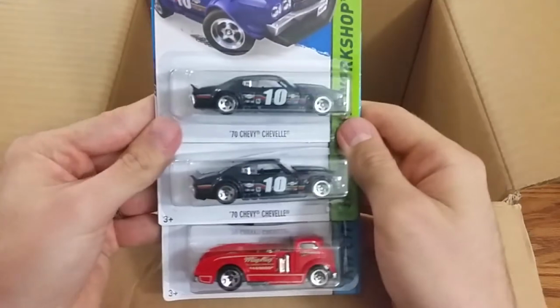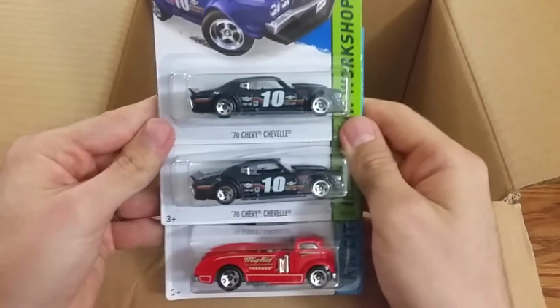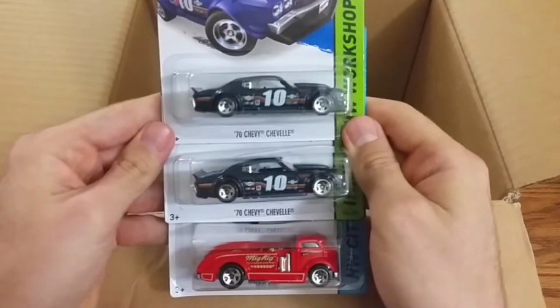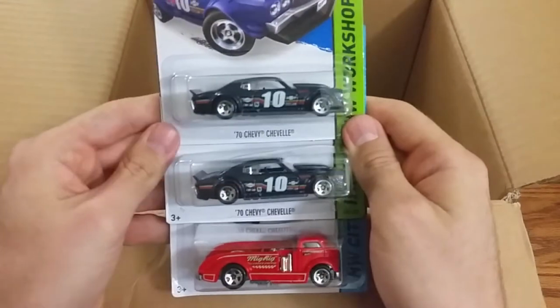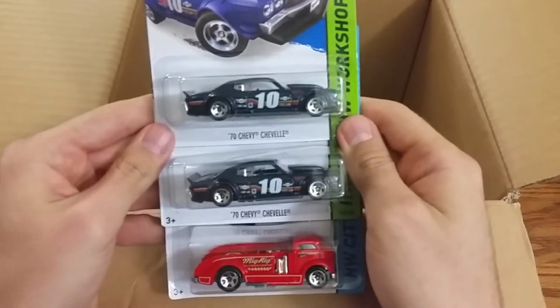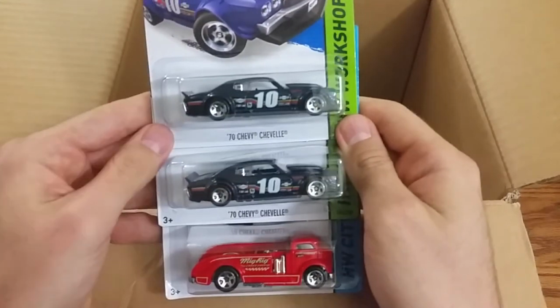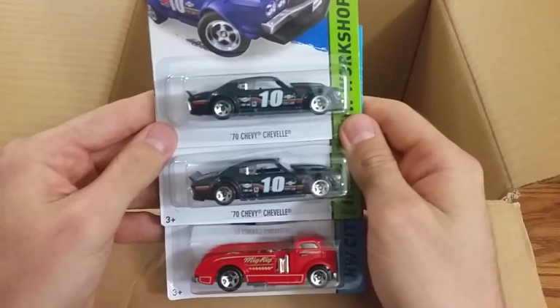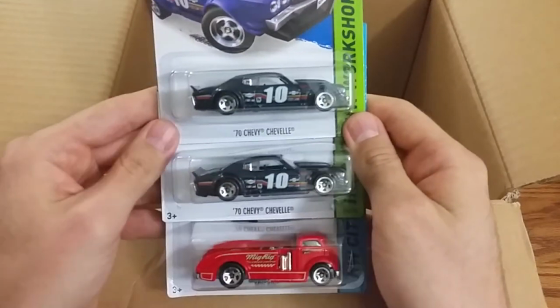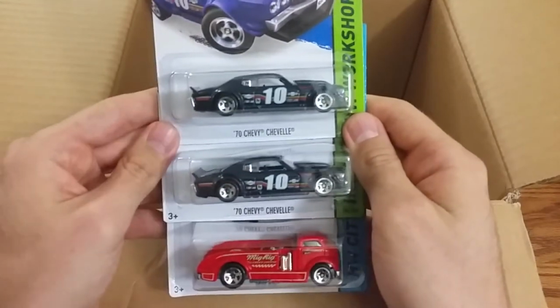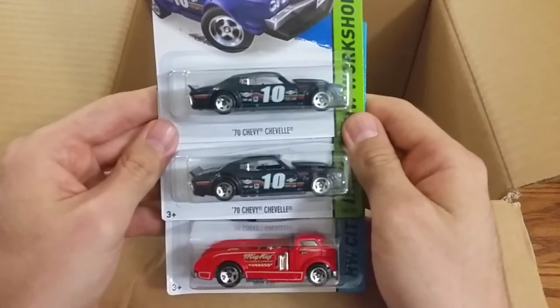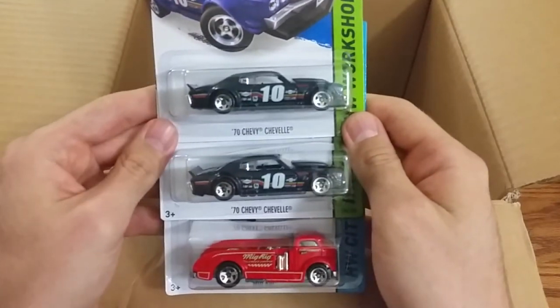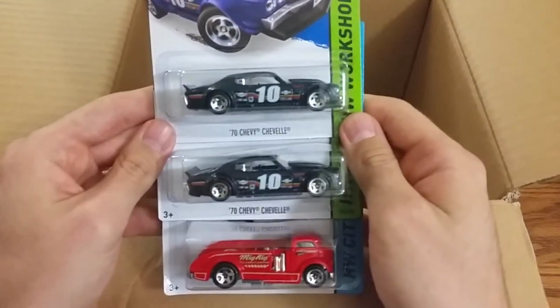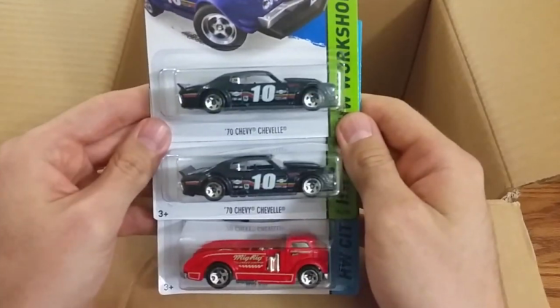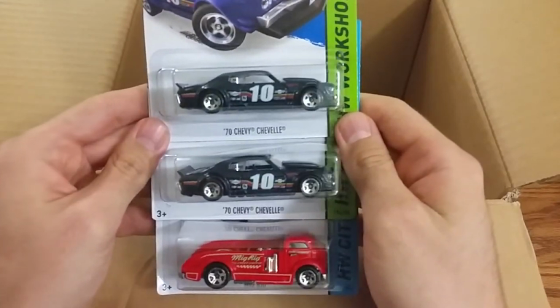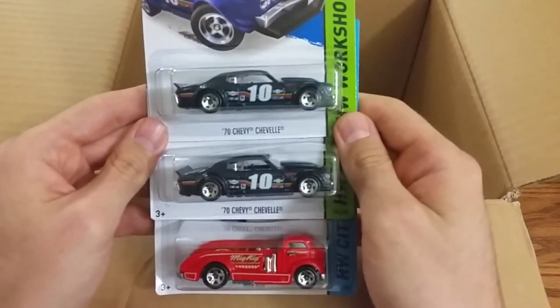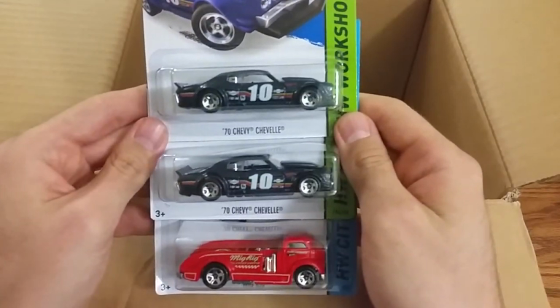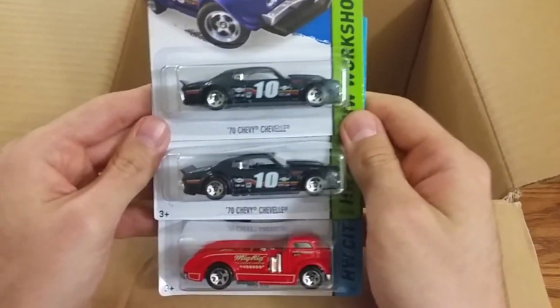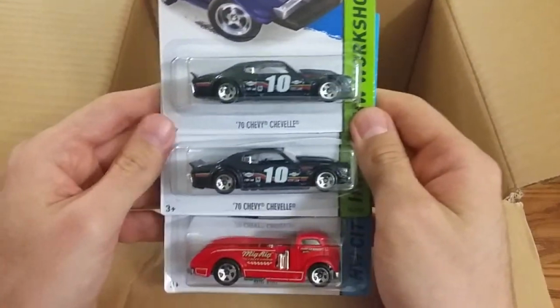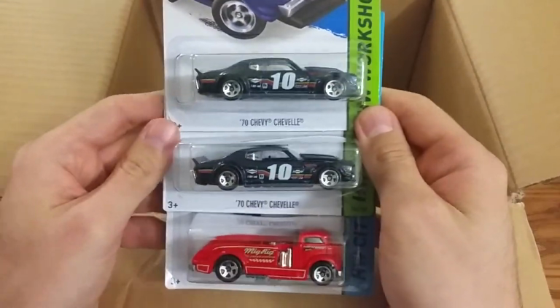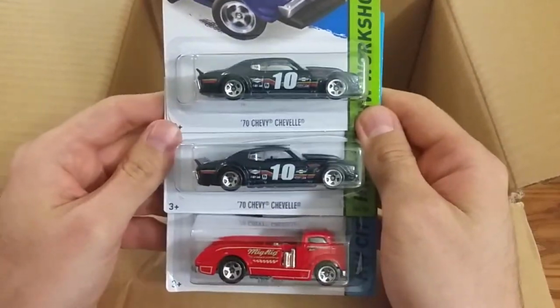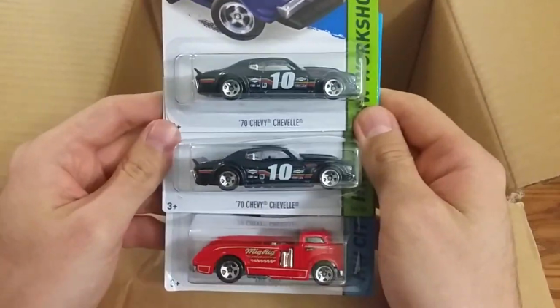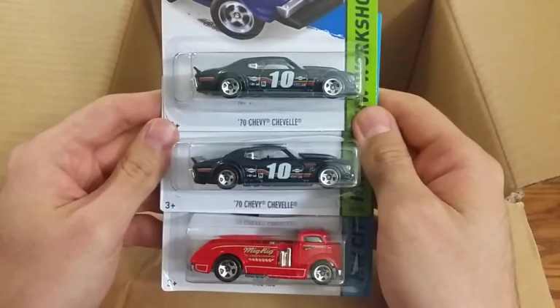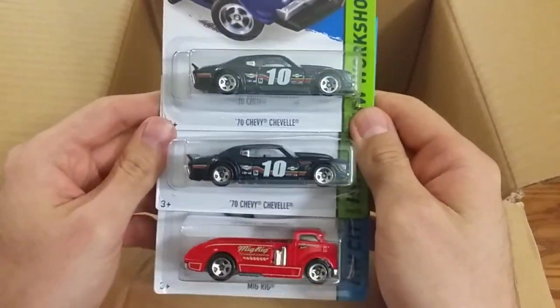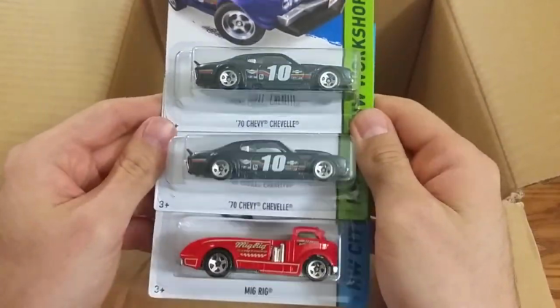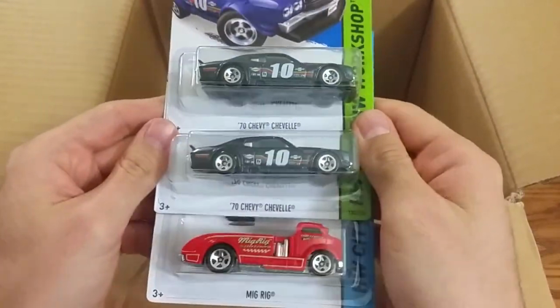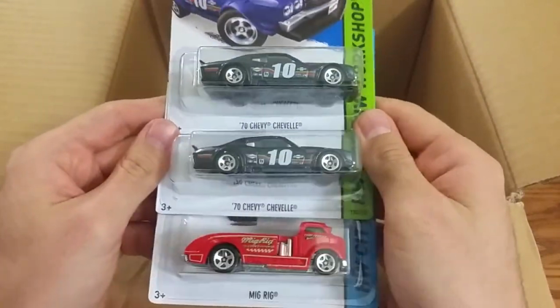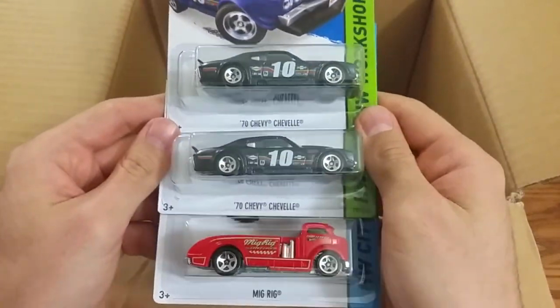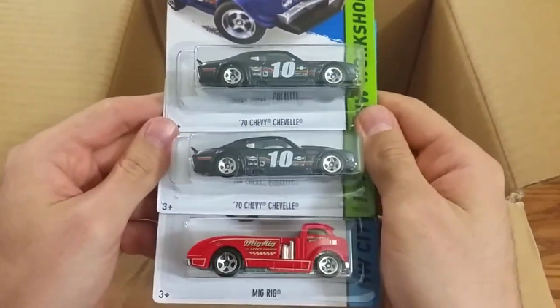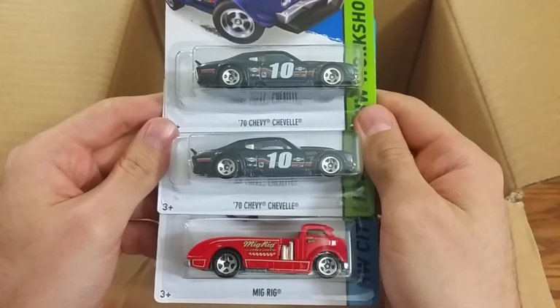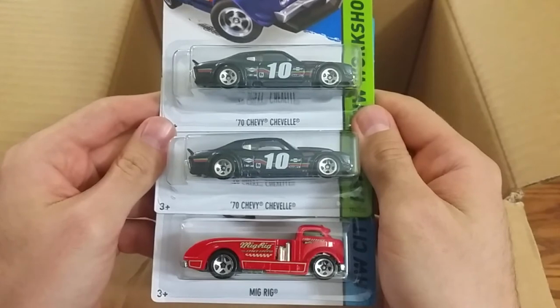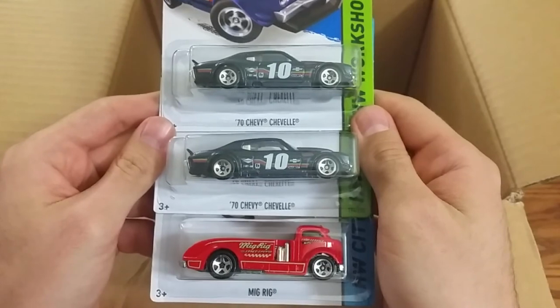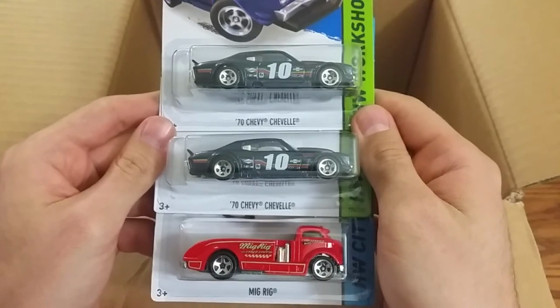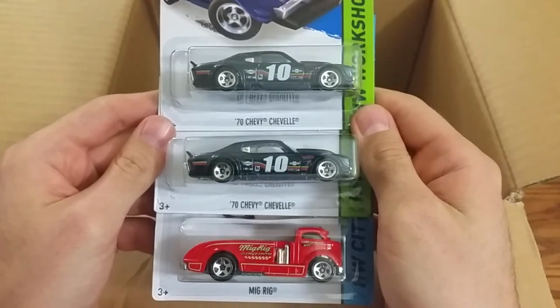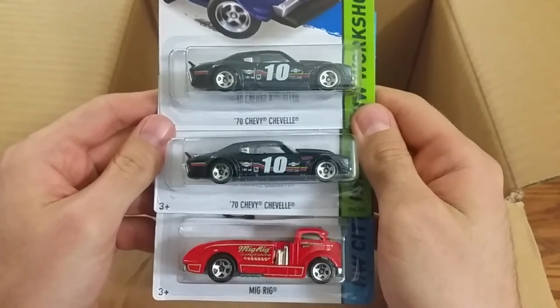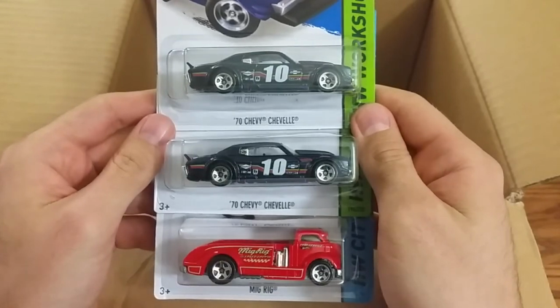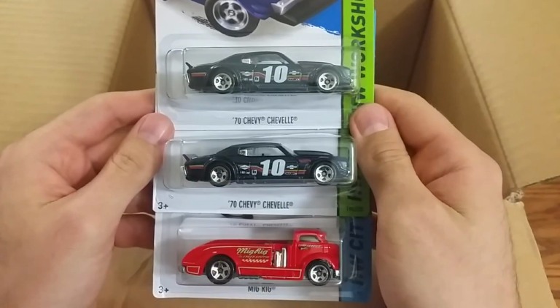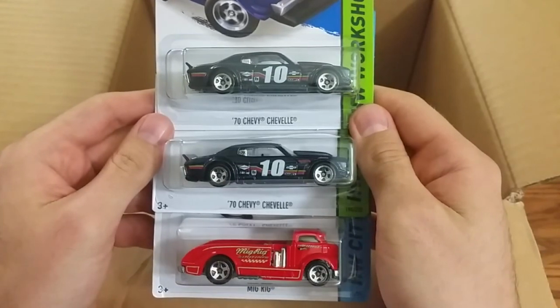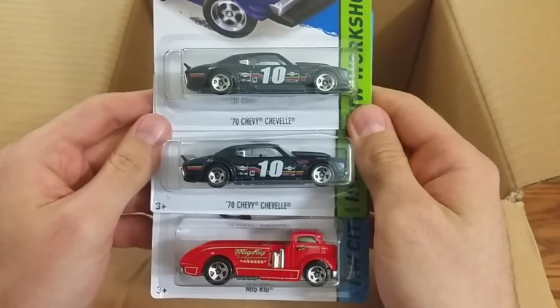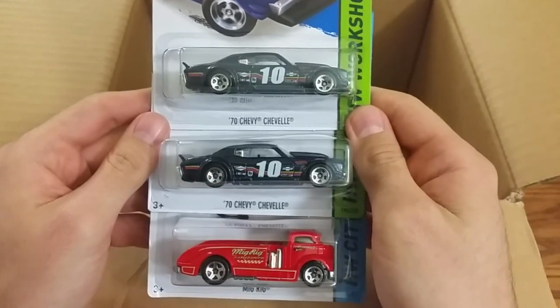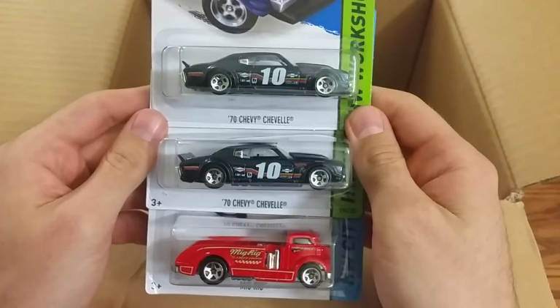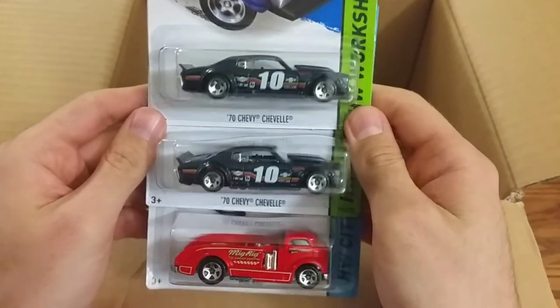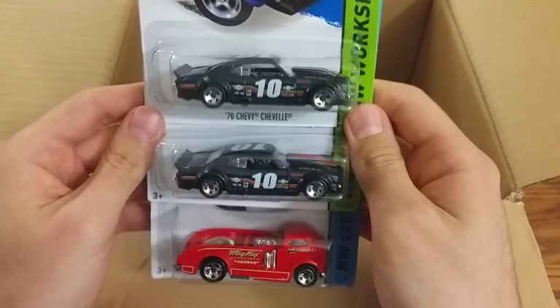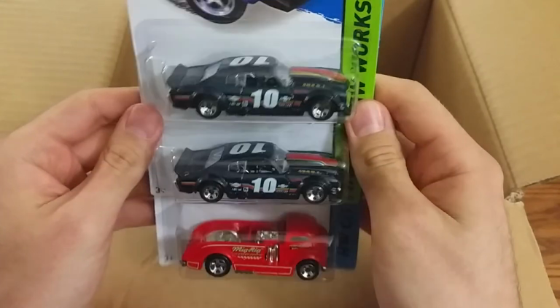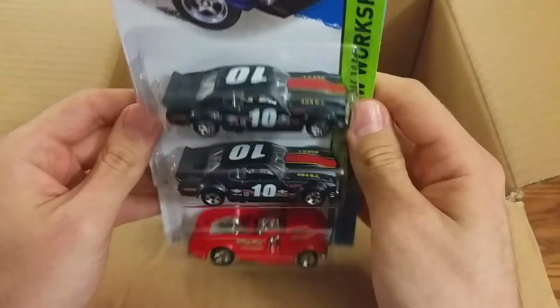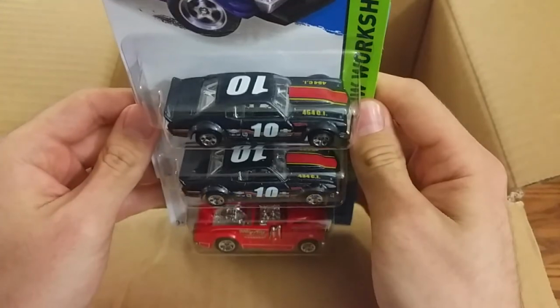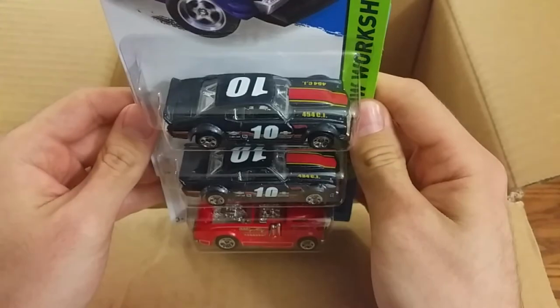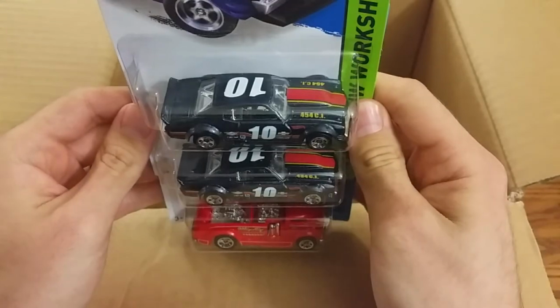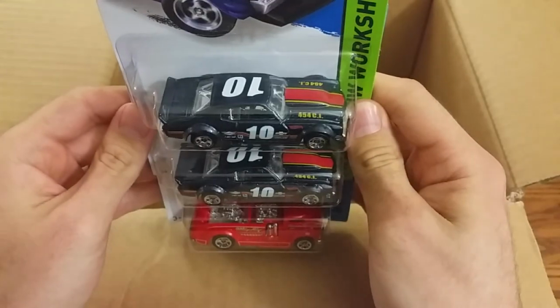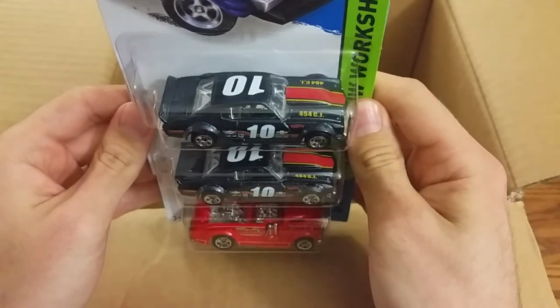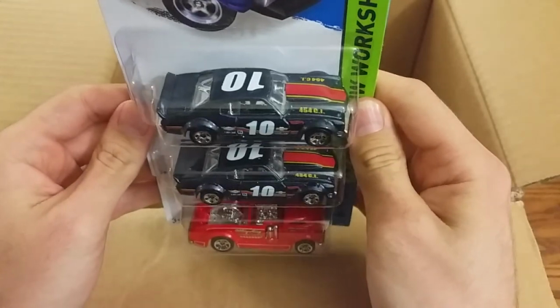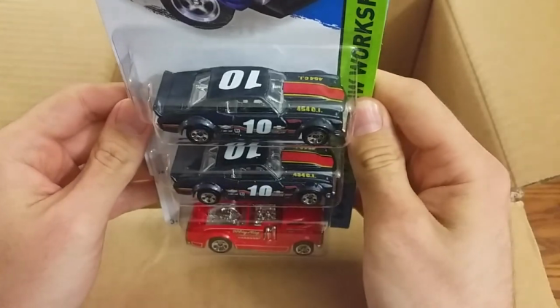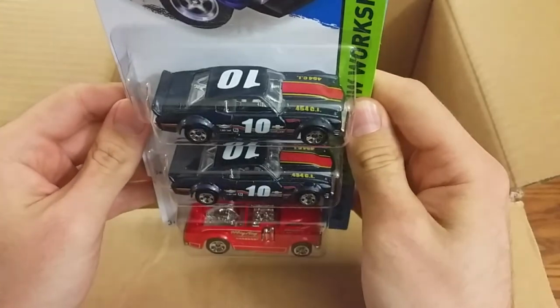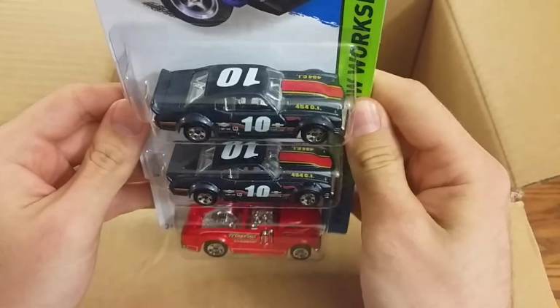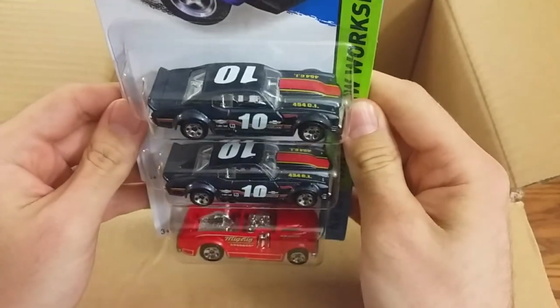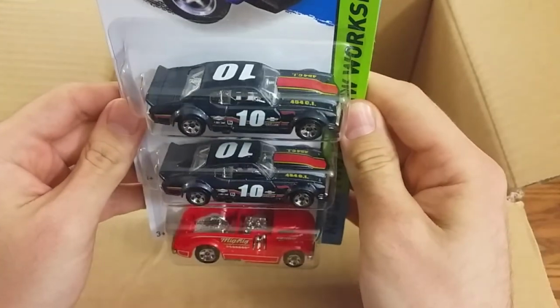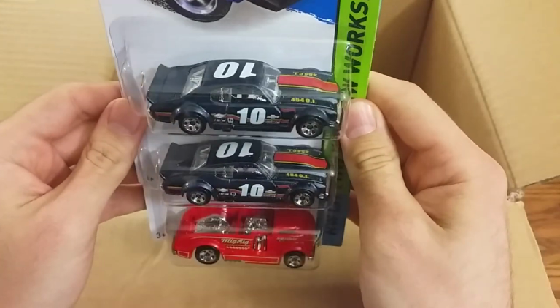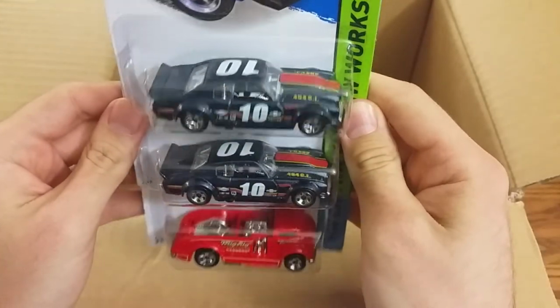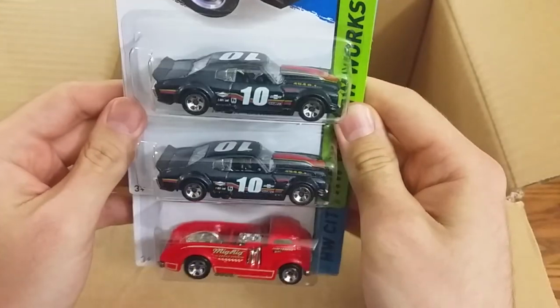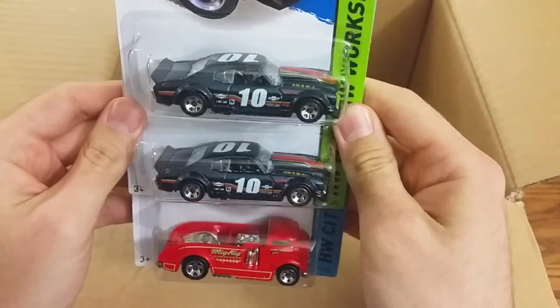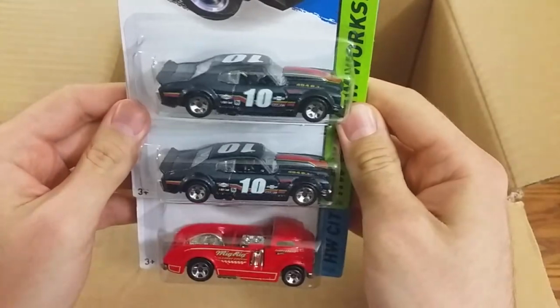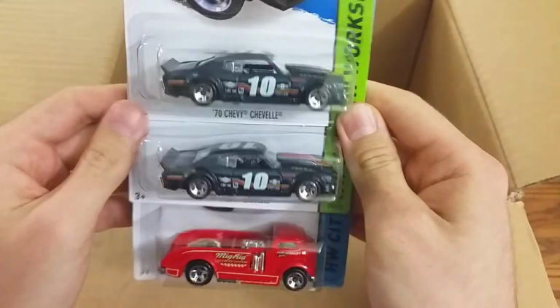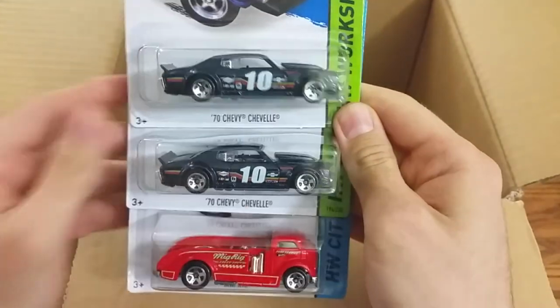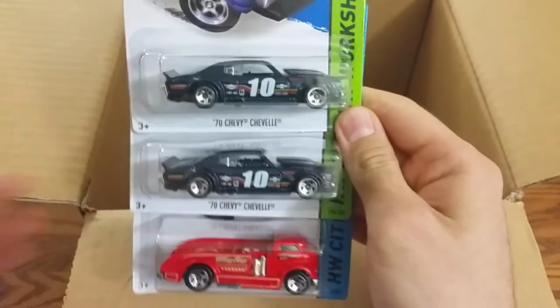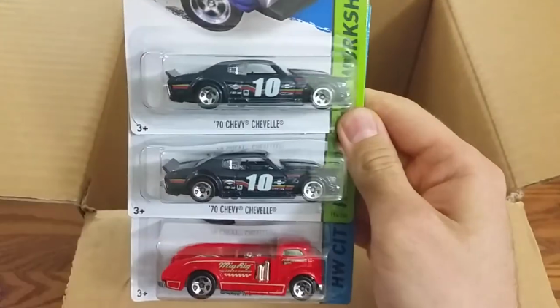And the last three are the Chevy Chevelle and the Mig Rig. Hope you guys enjoyed, and good luck hunting!